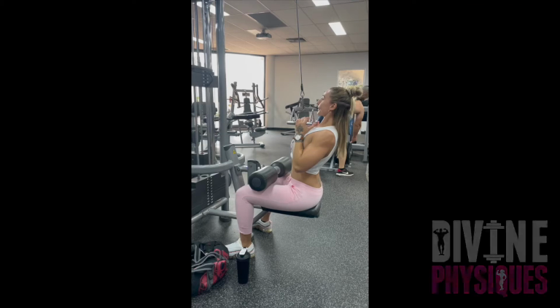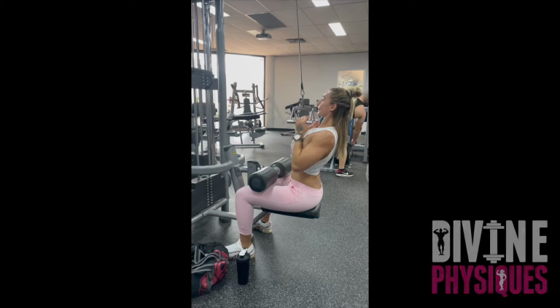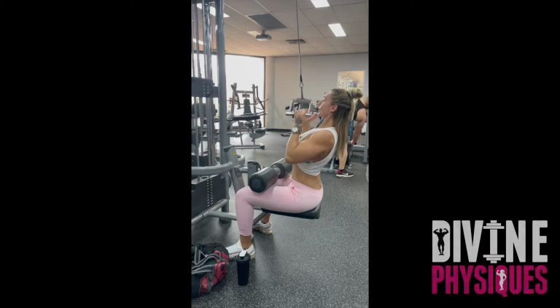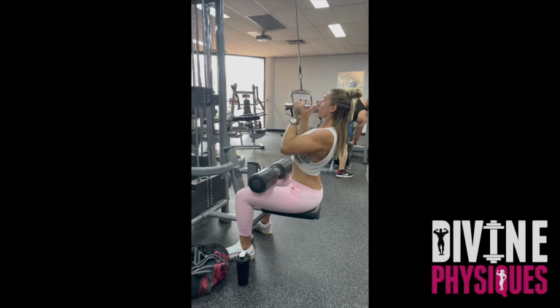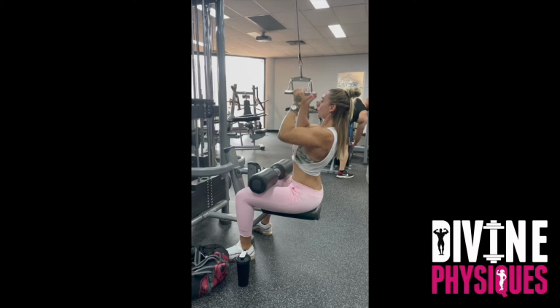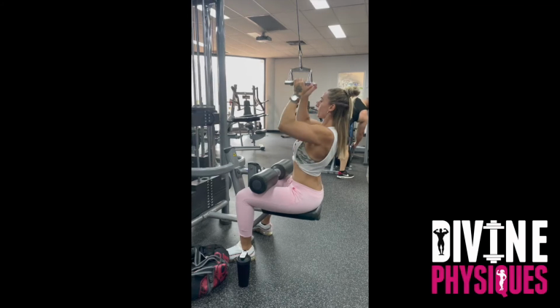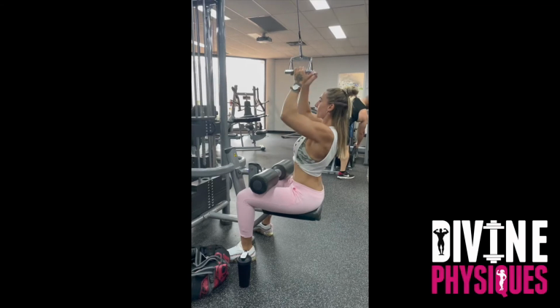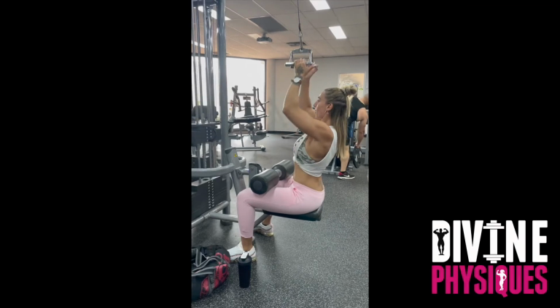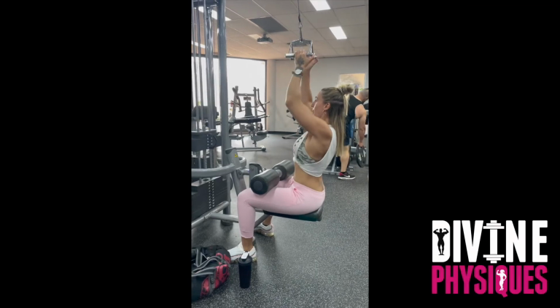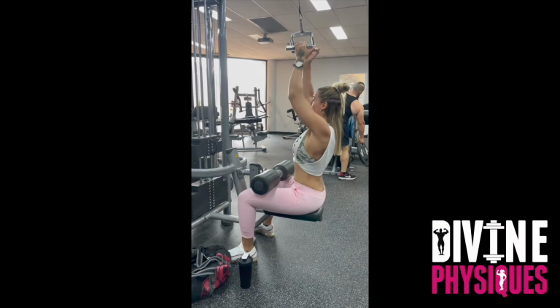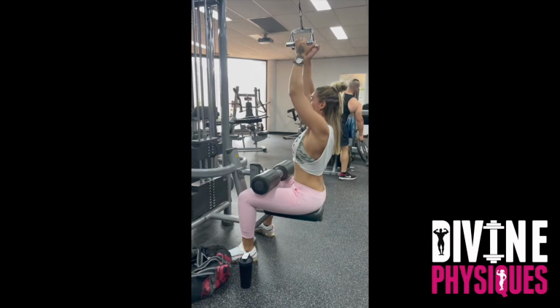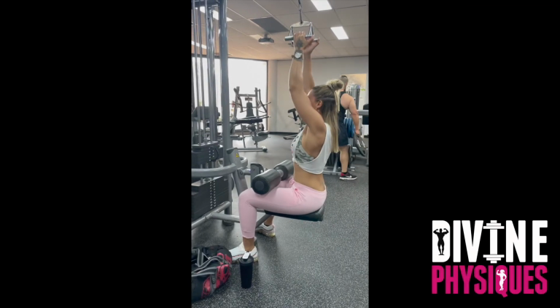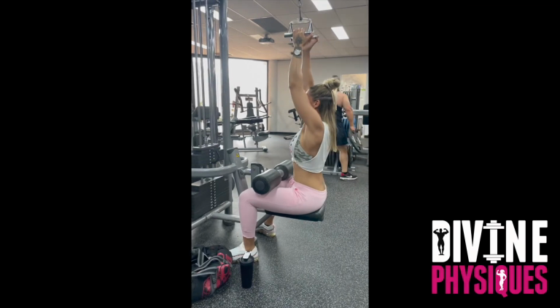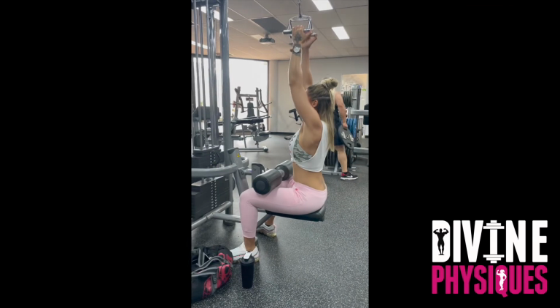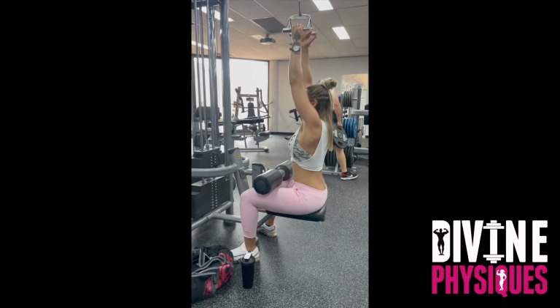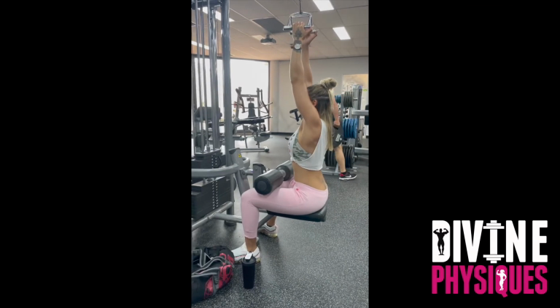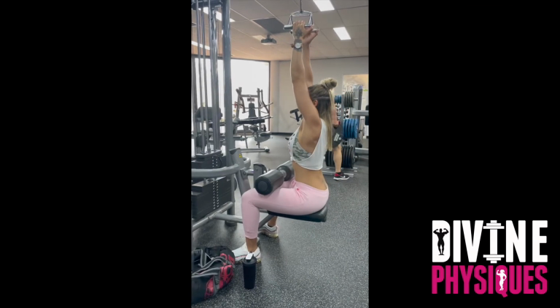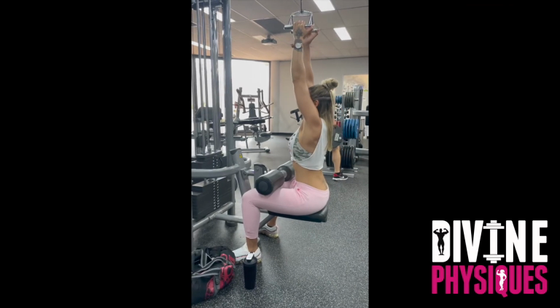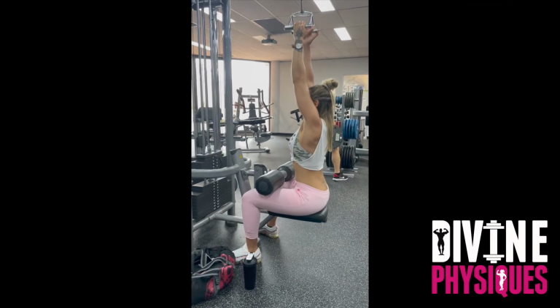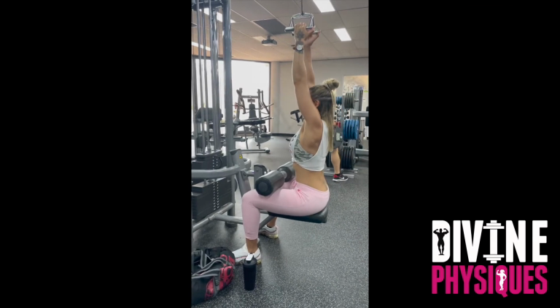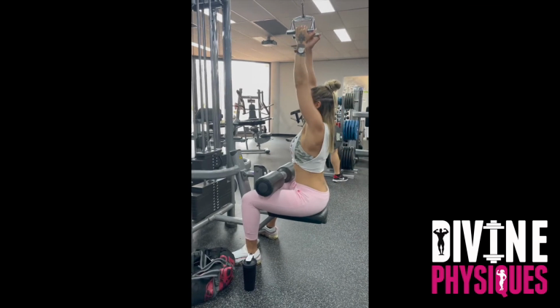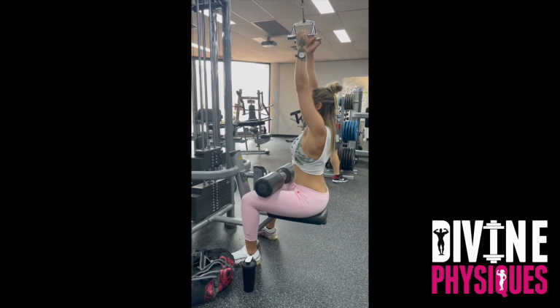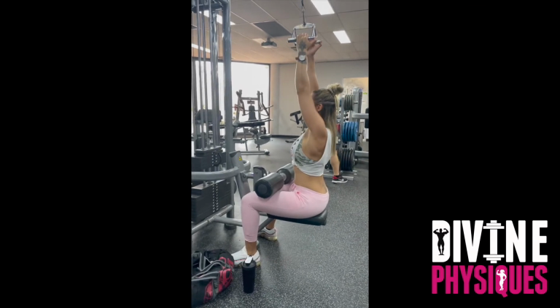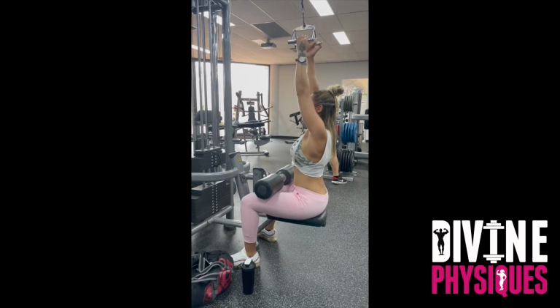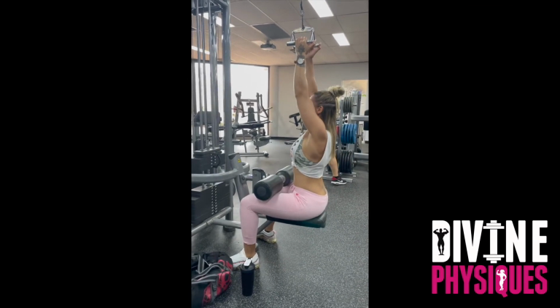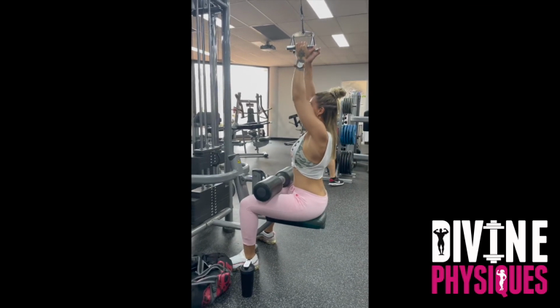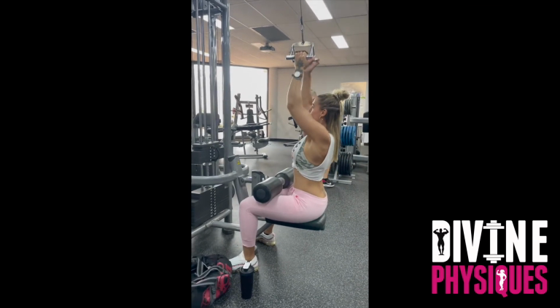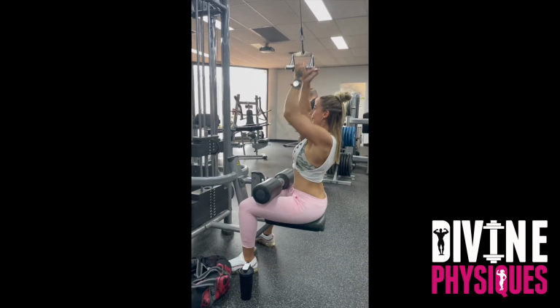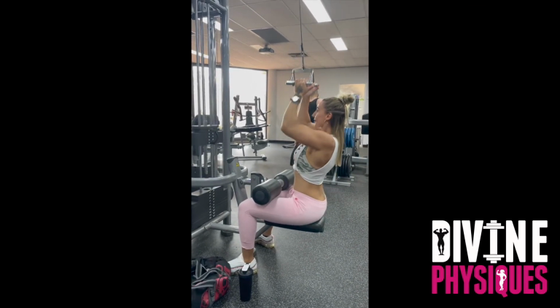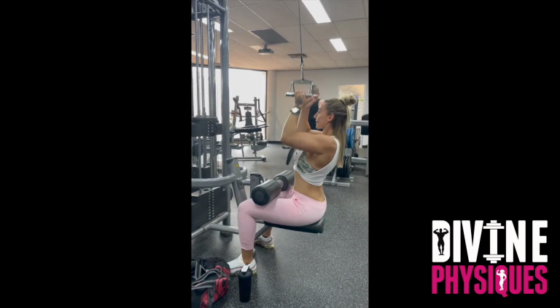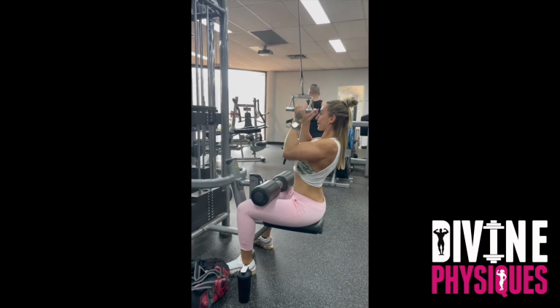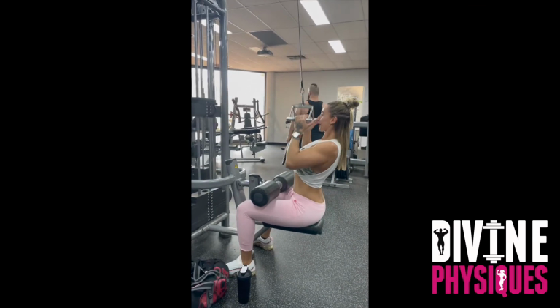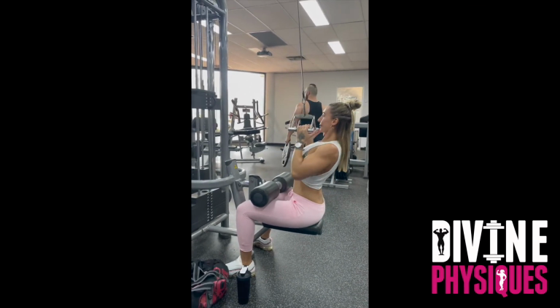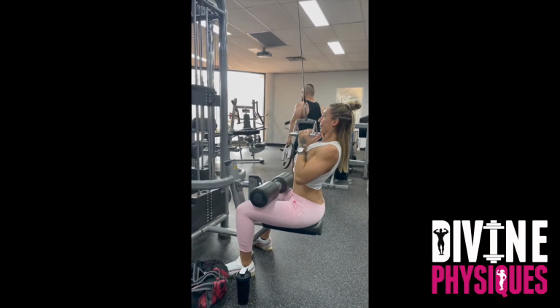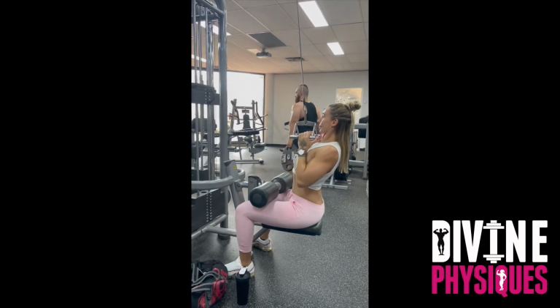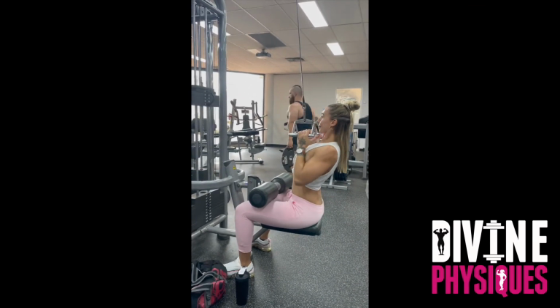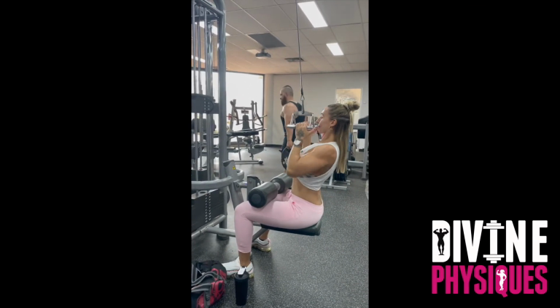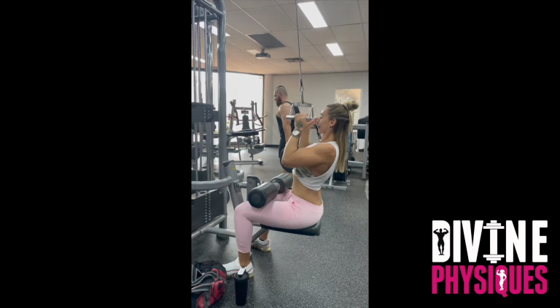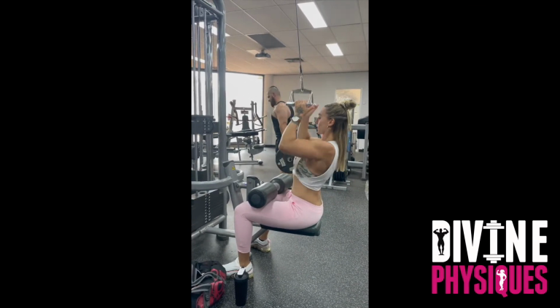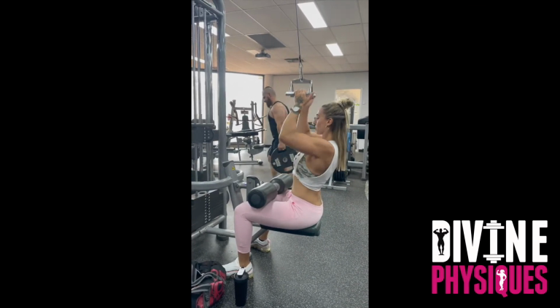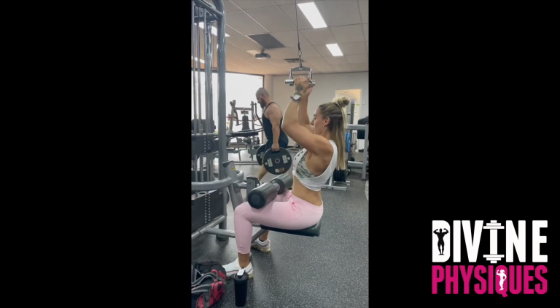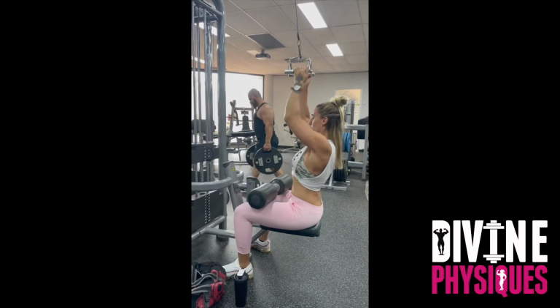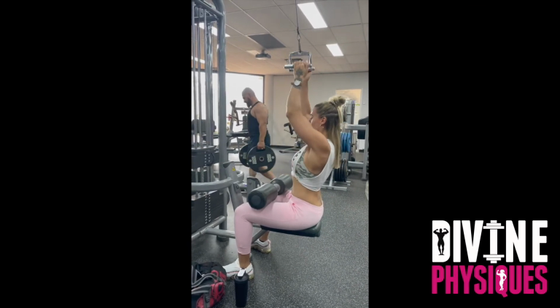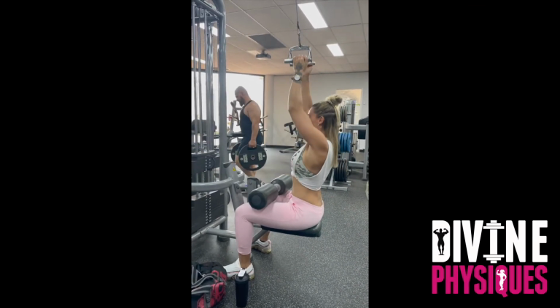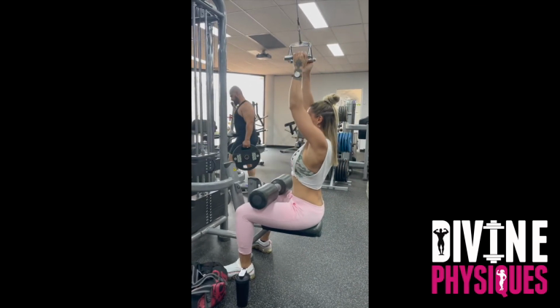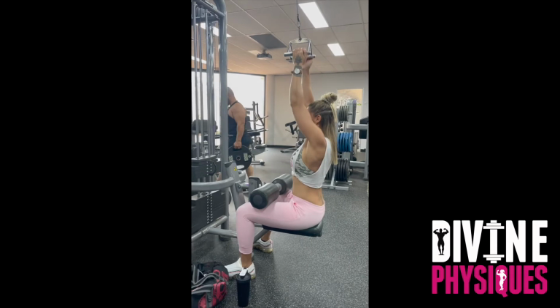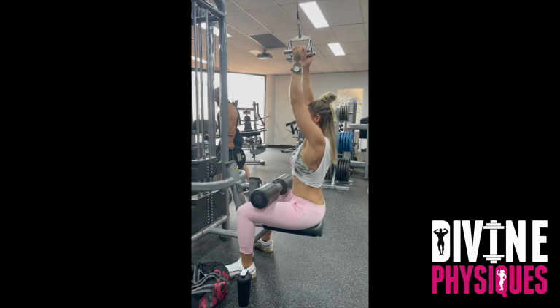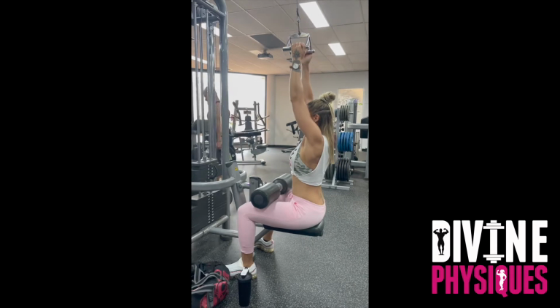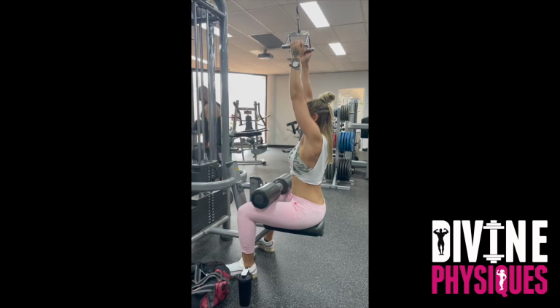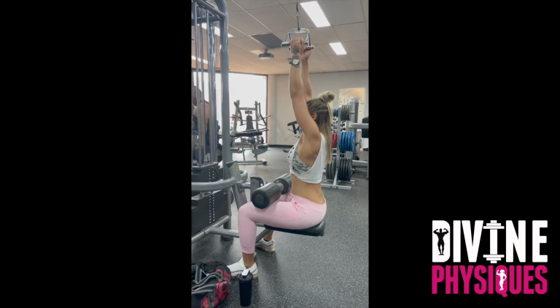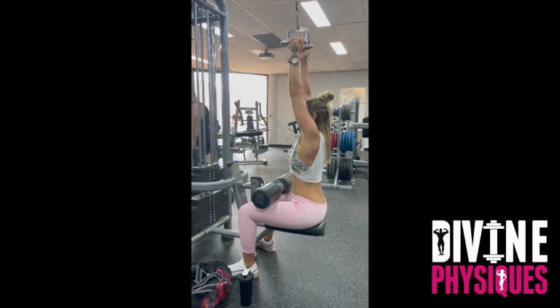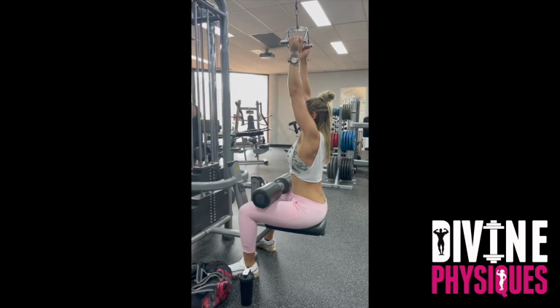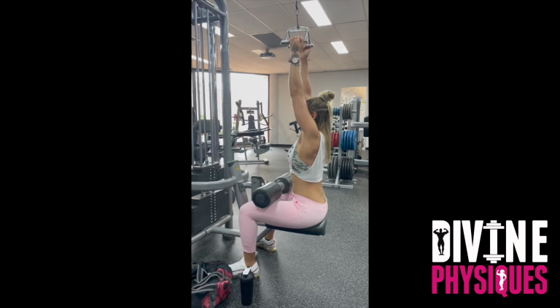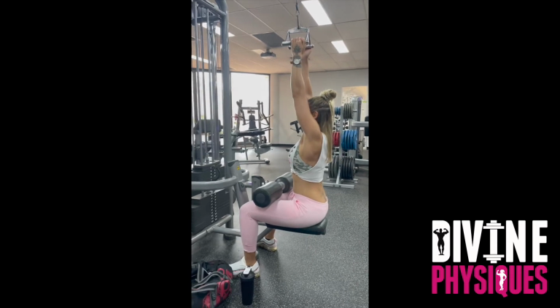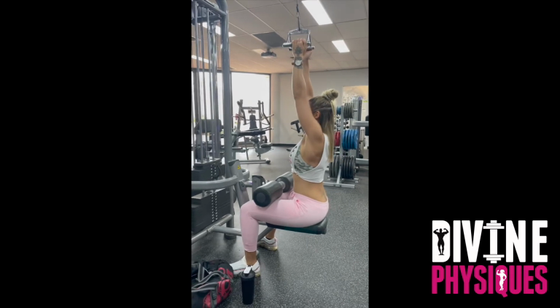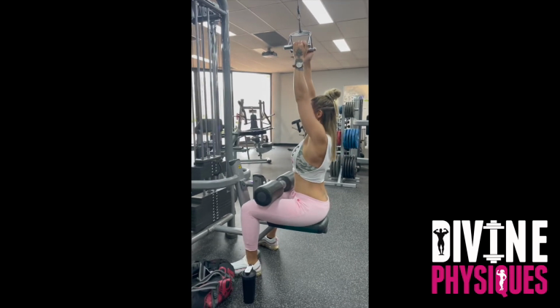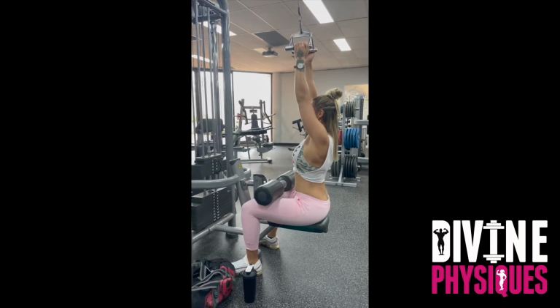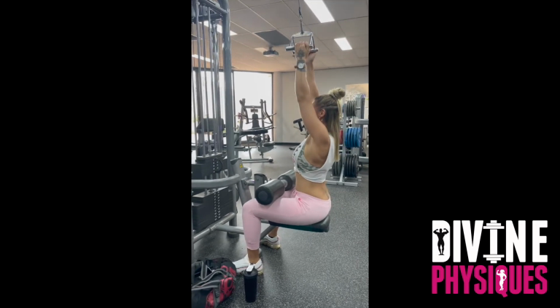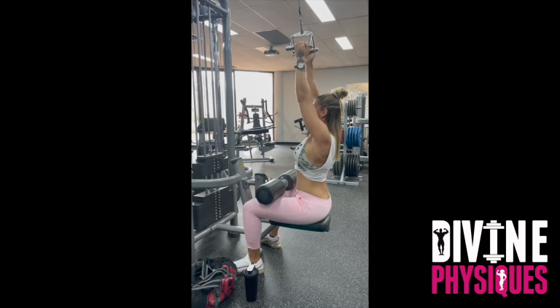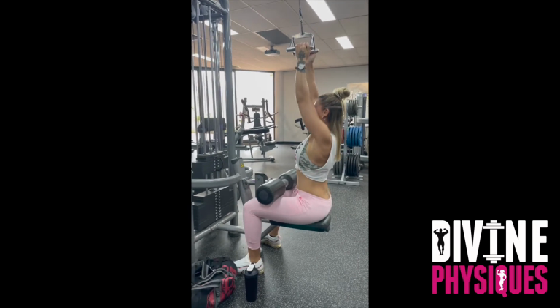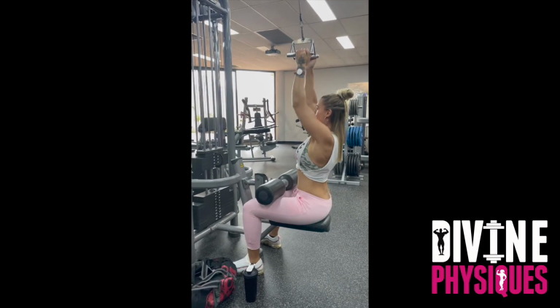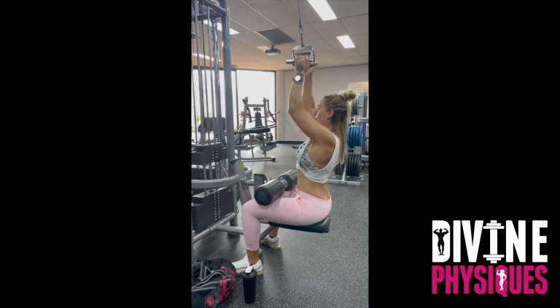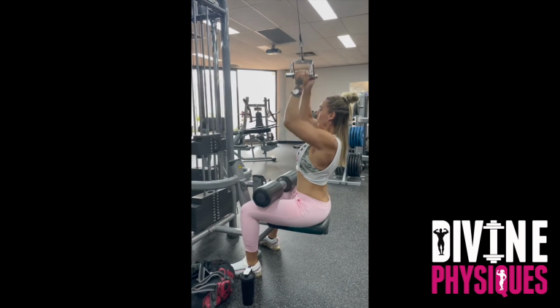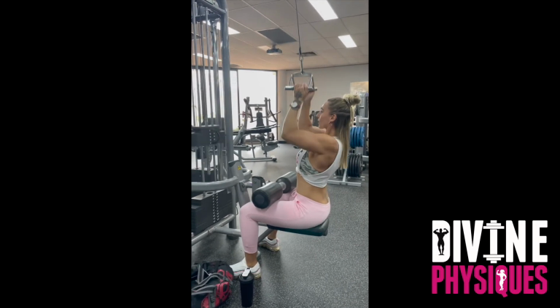Start your setup with a V handle, making sure that your shins are nice and square so that you can relax through your lower back and not hyperextend.